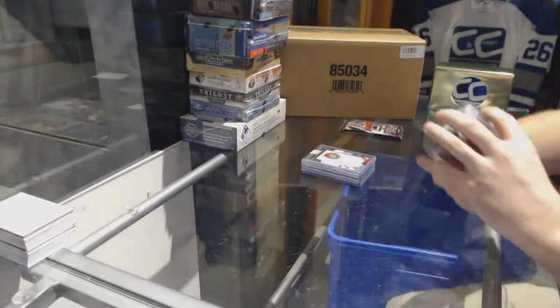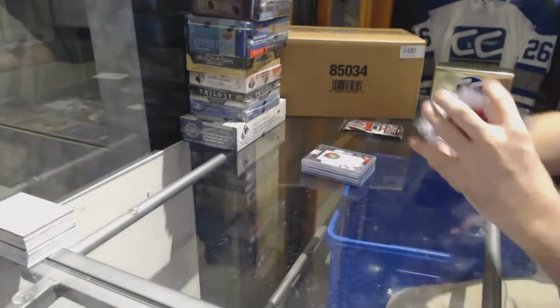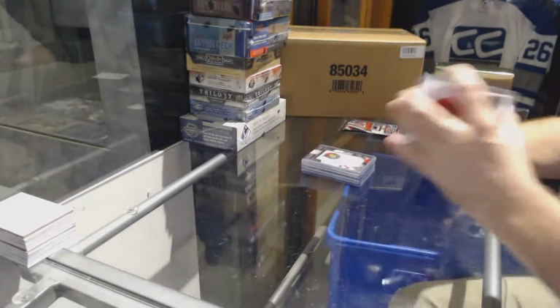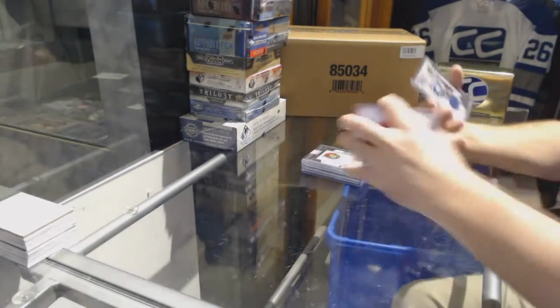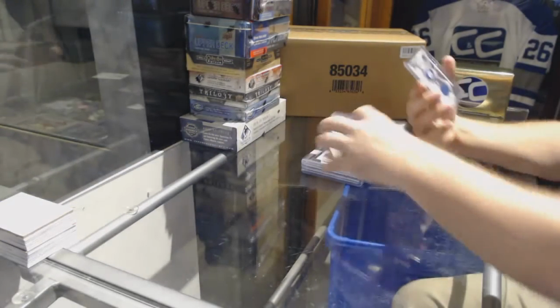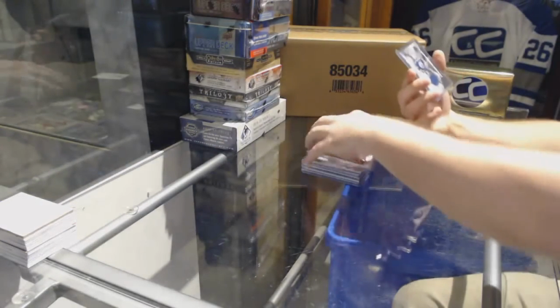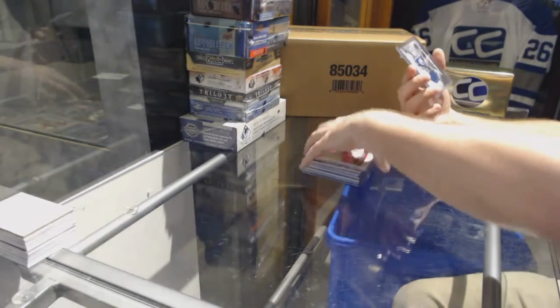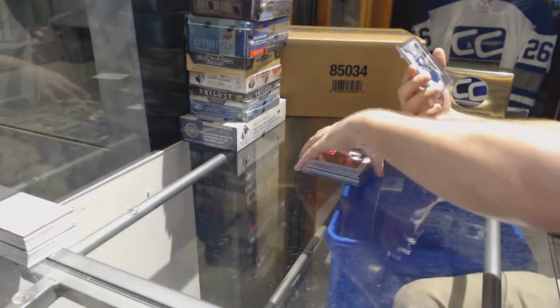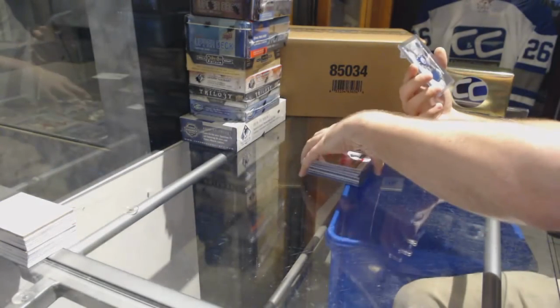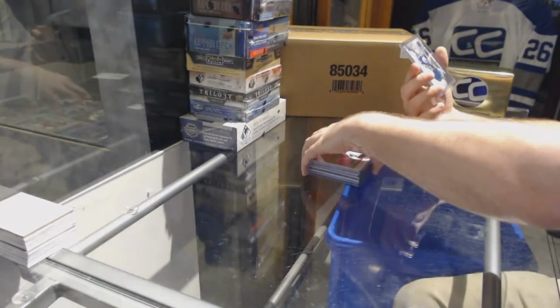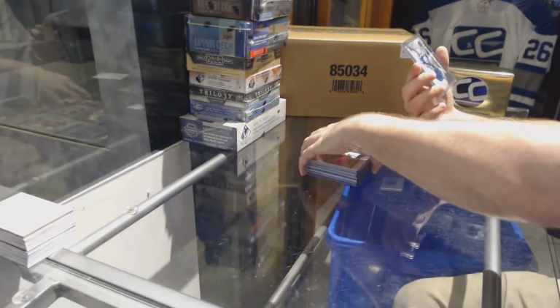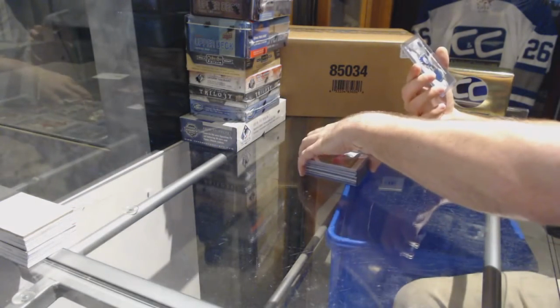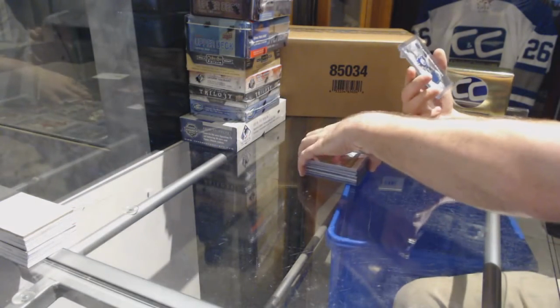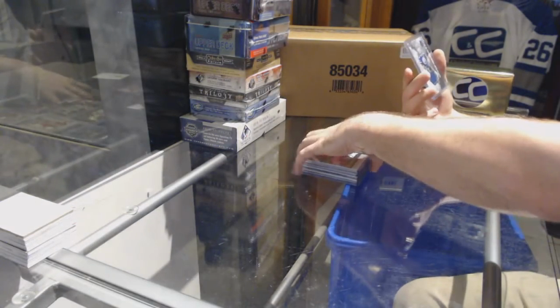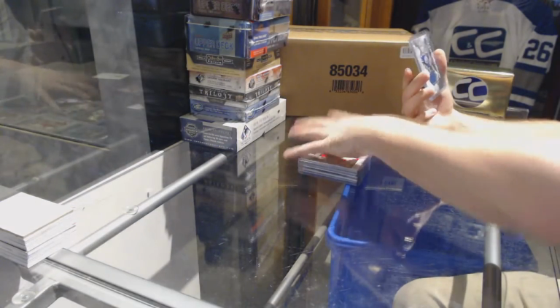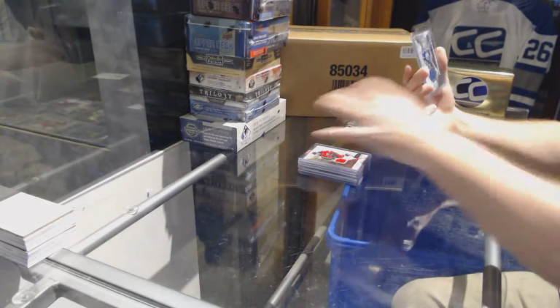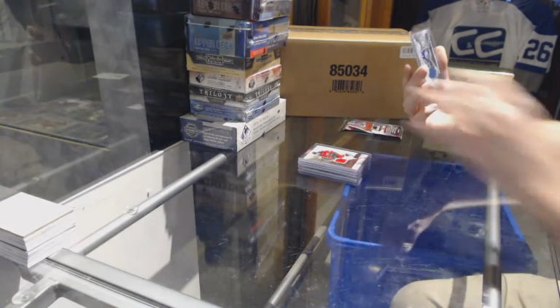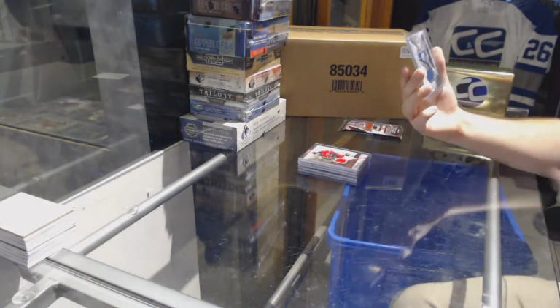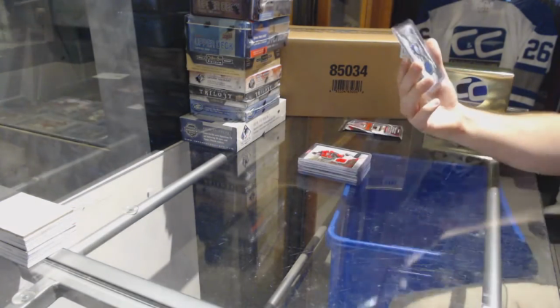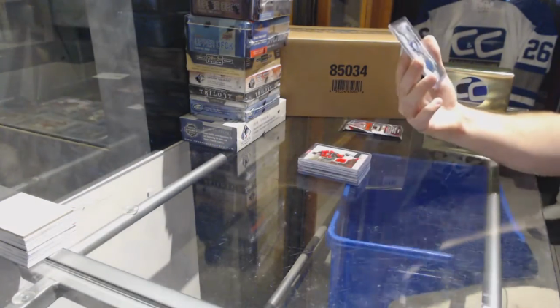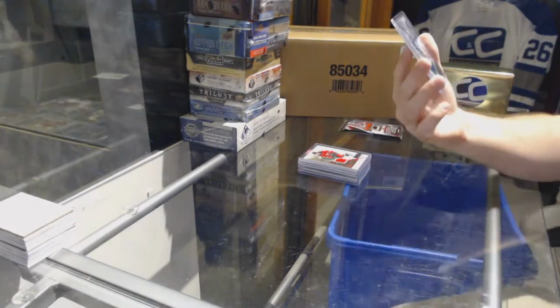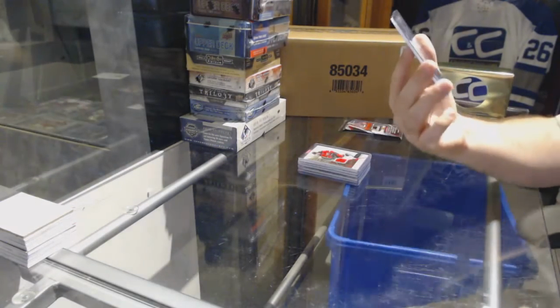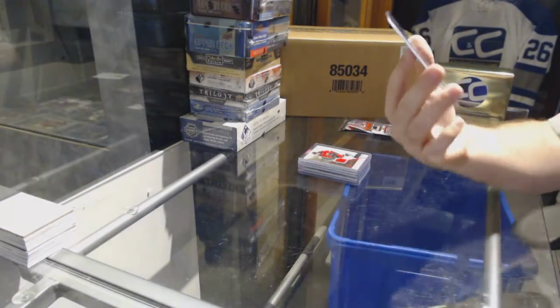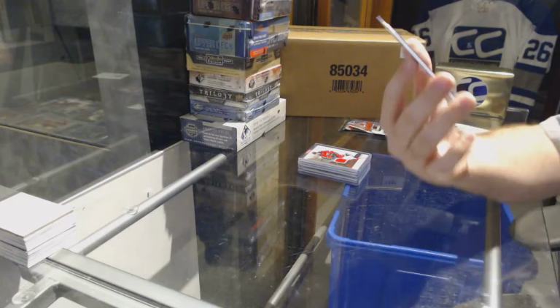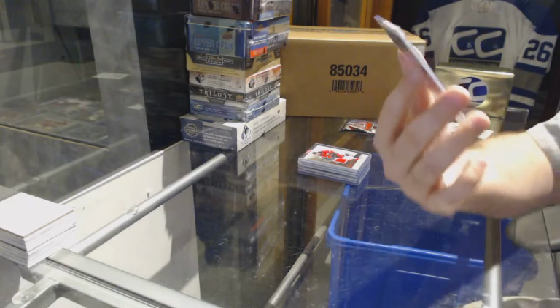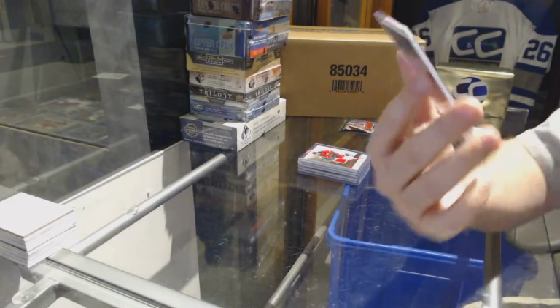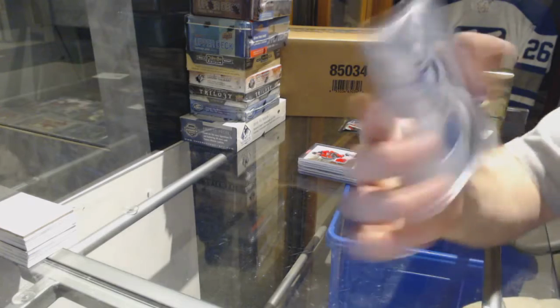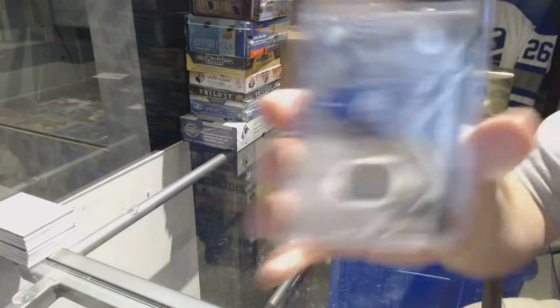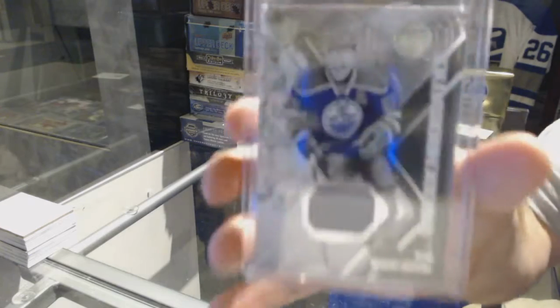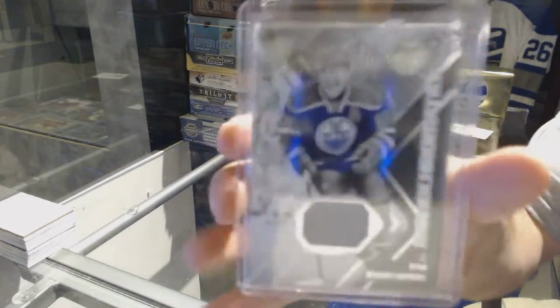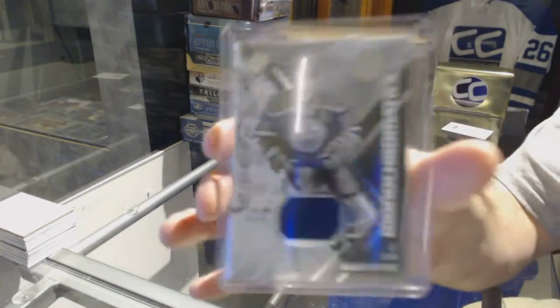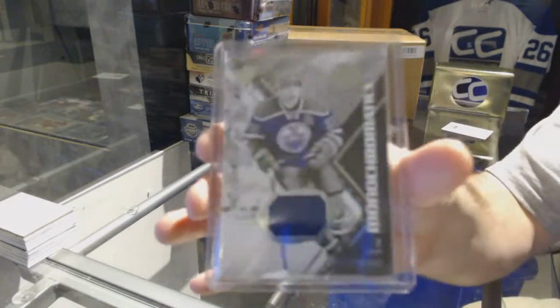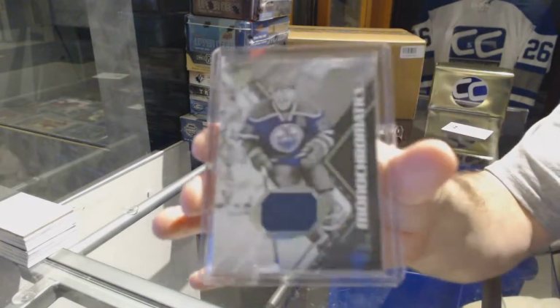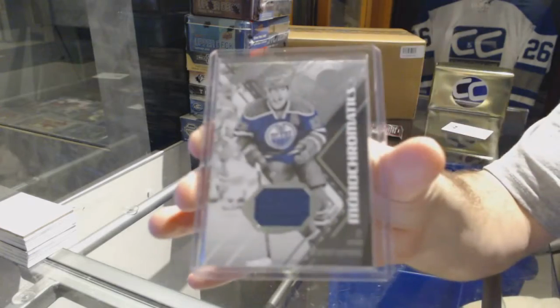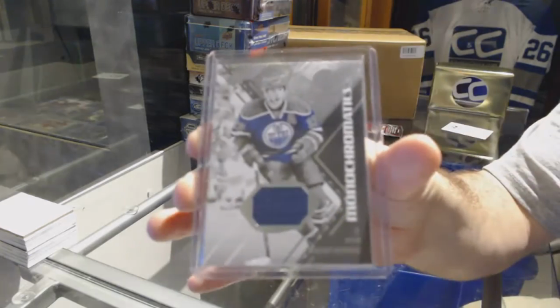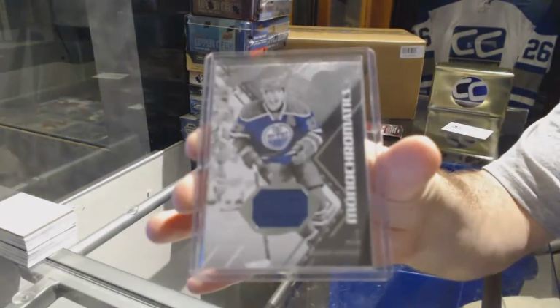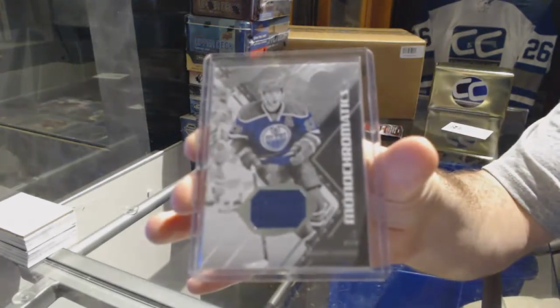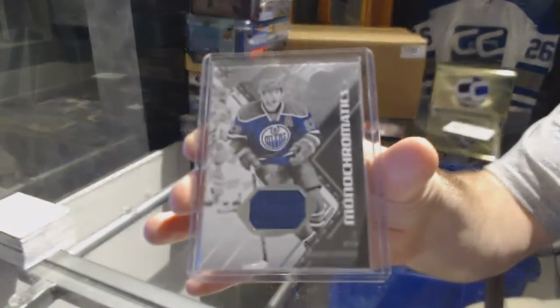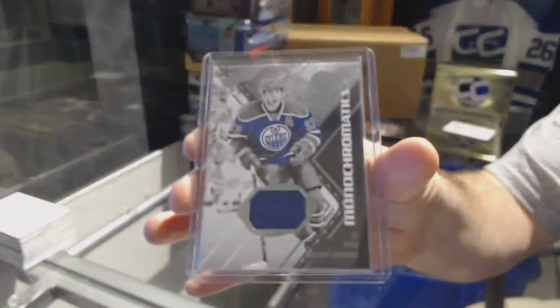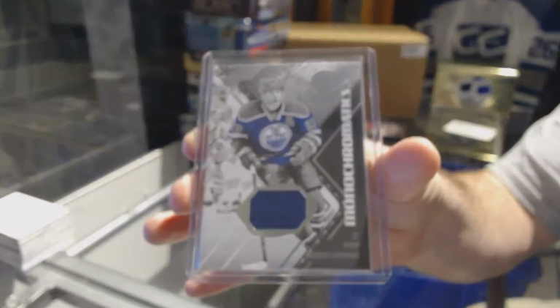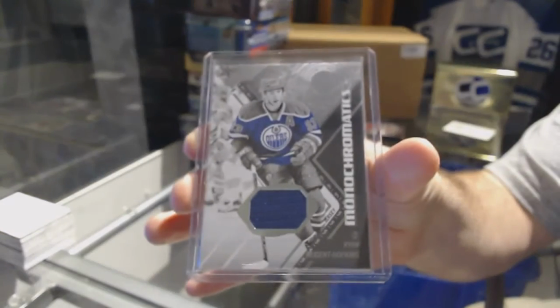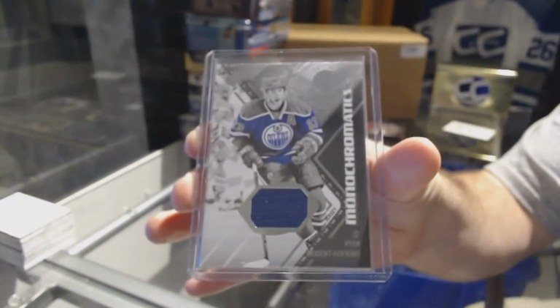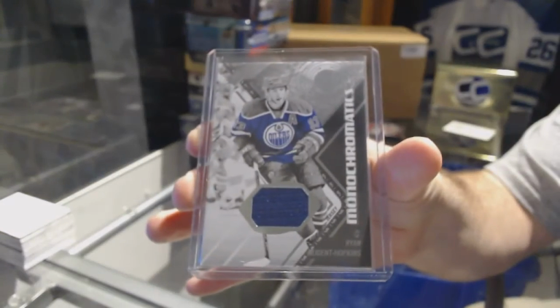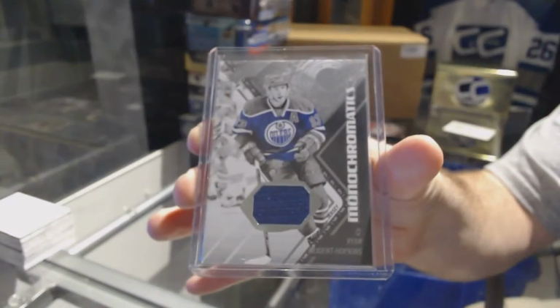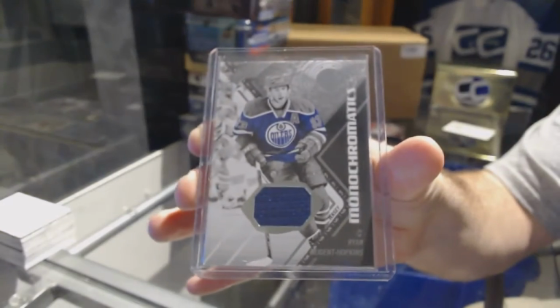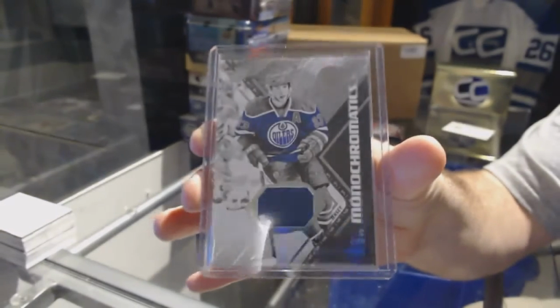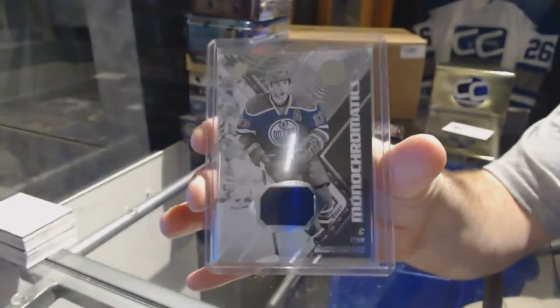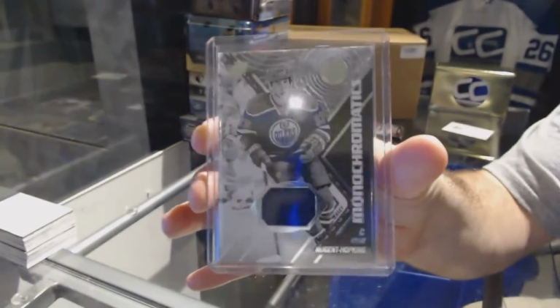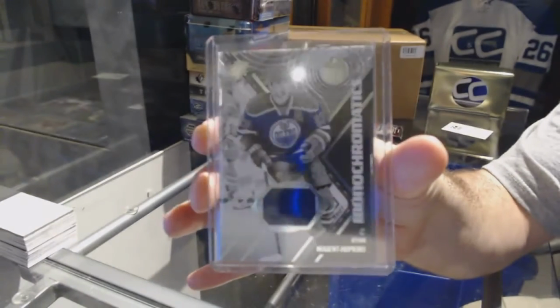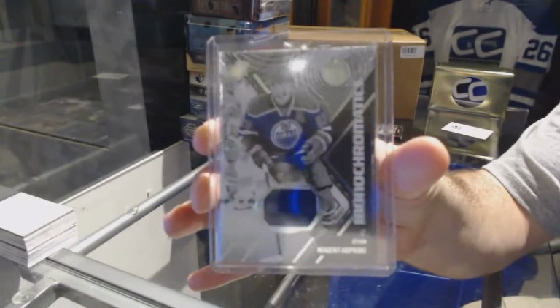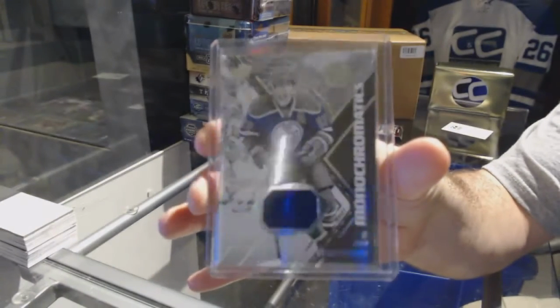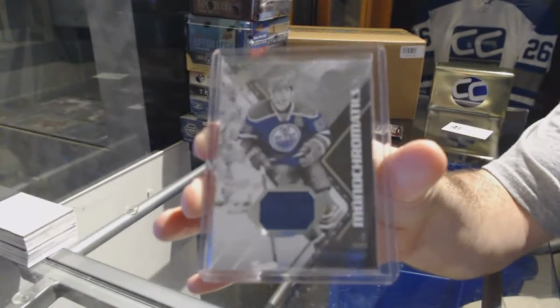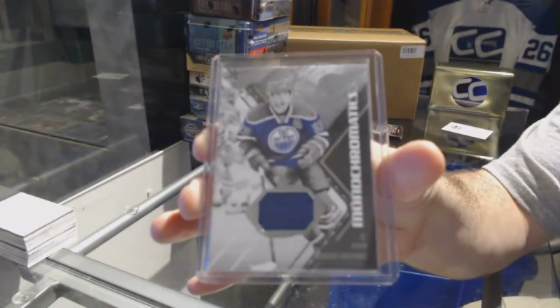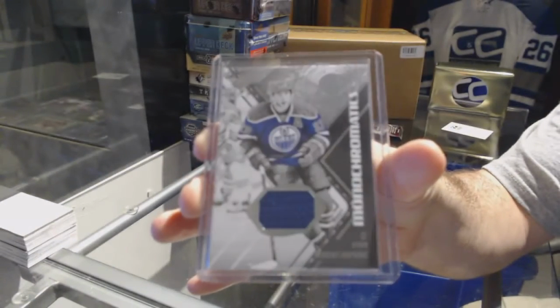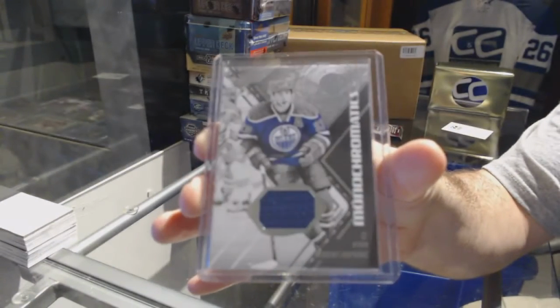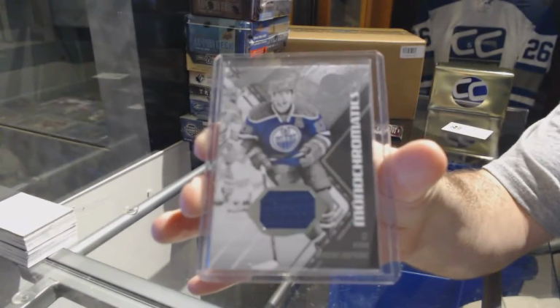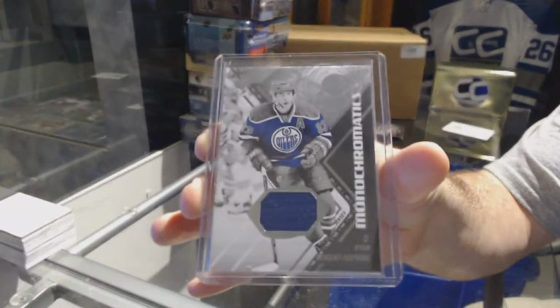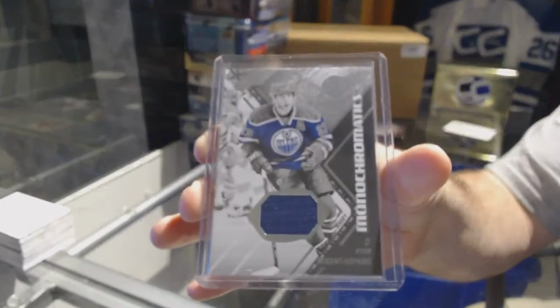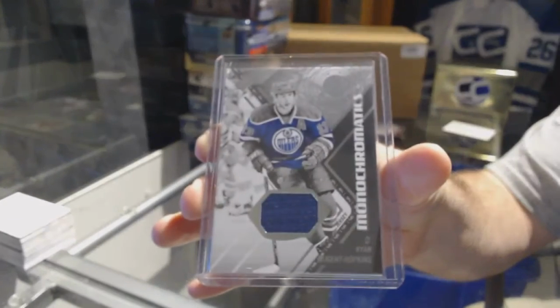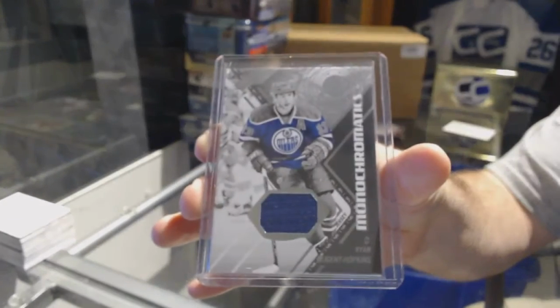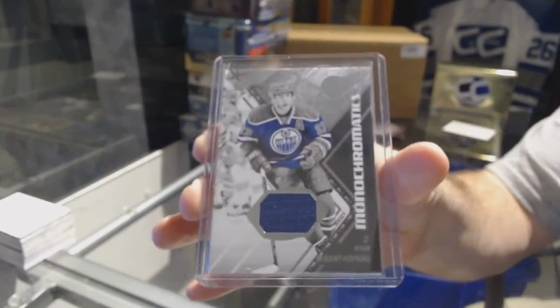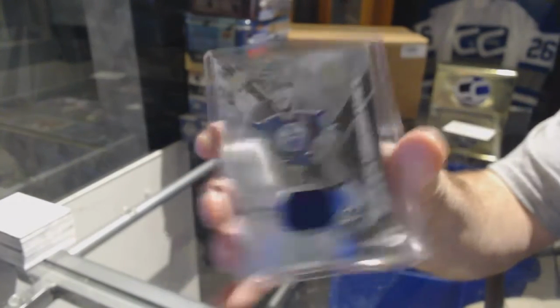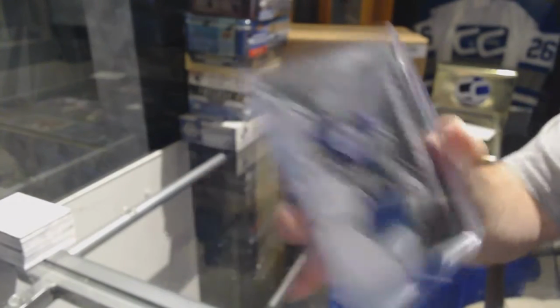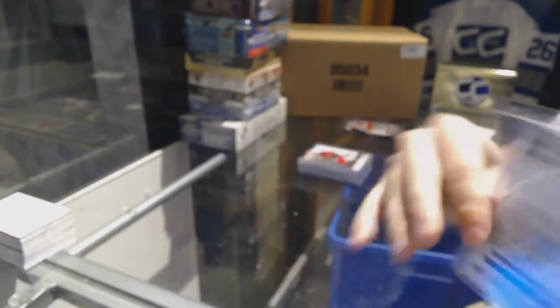And for the Oilers, Monochromatics, Ryan Nugent-Hopkins.